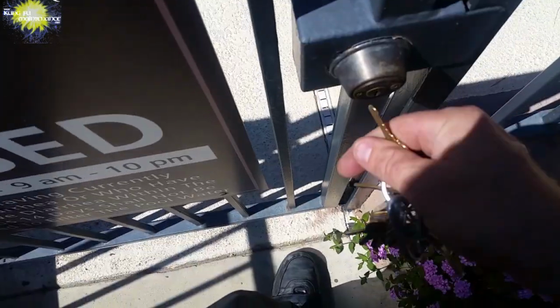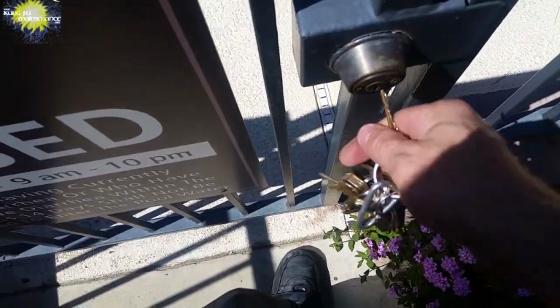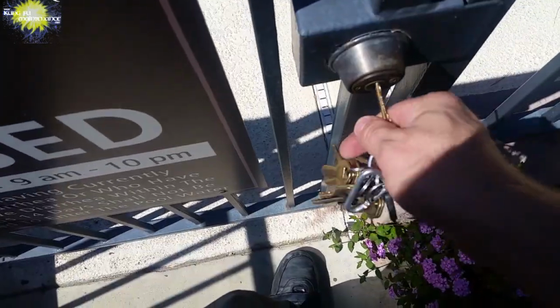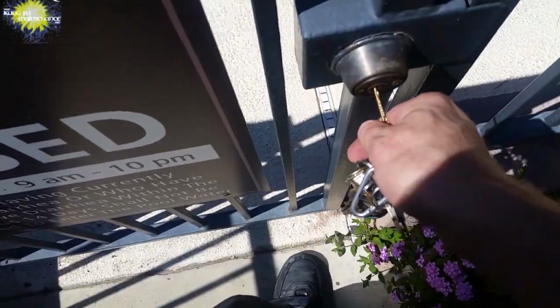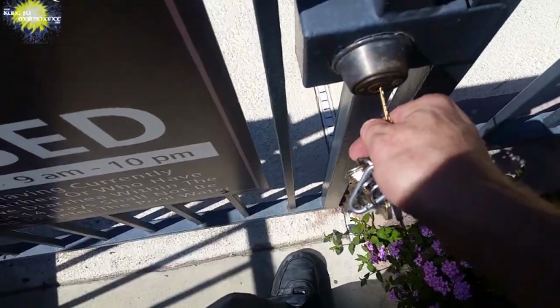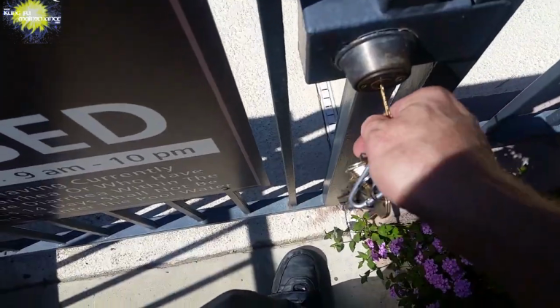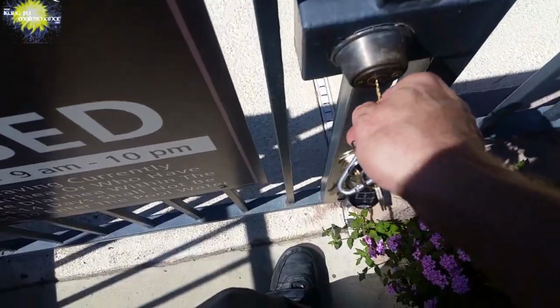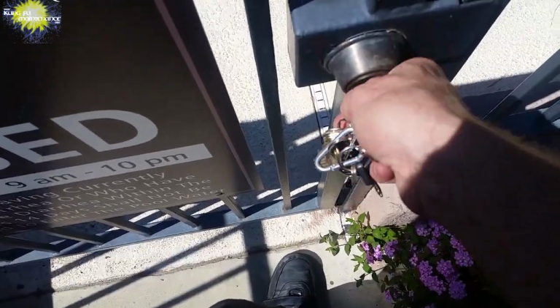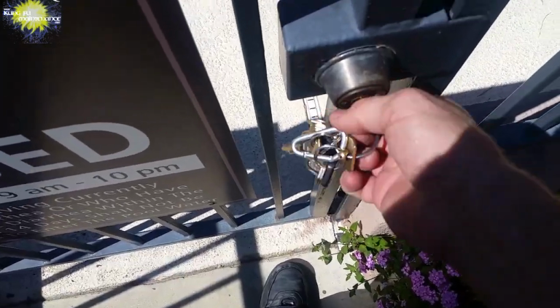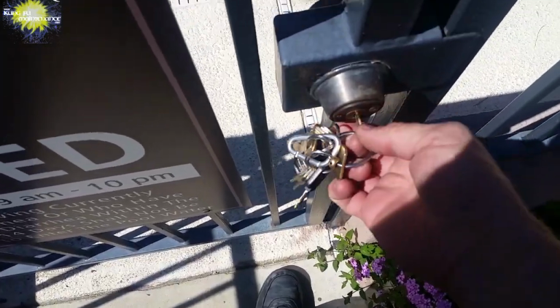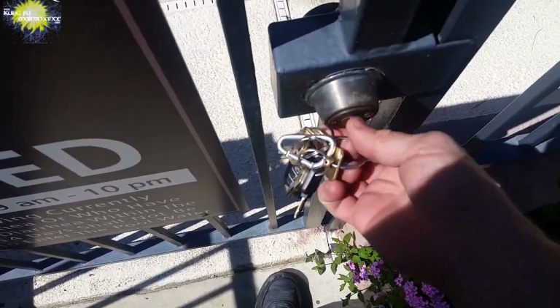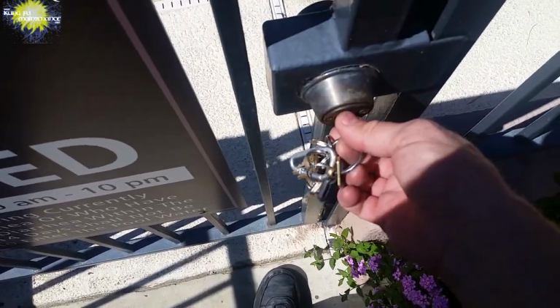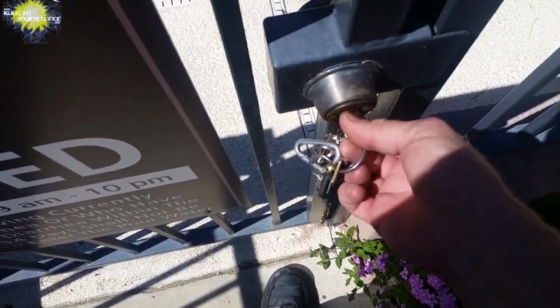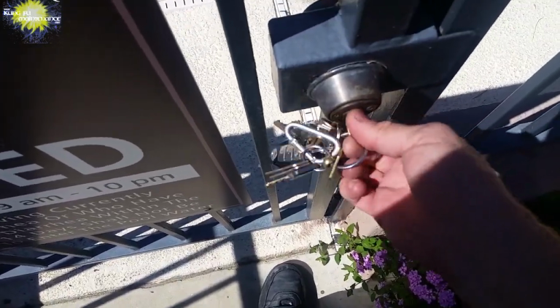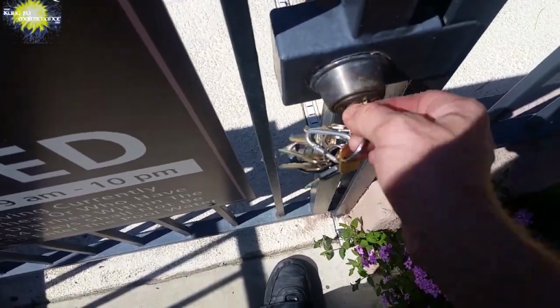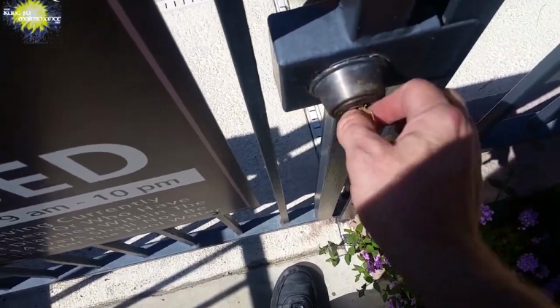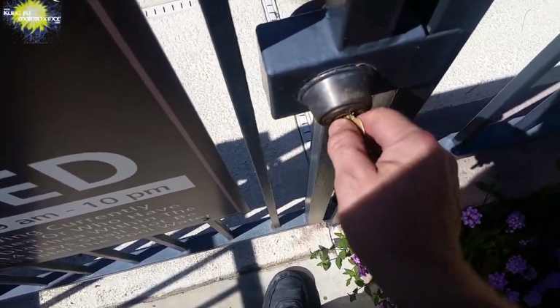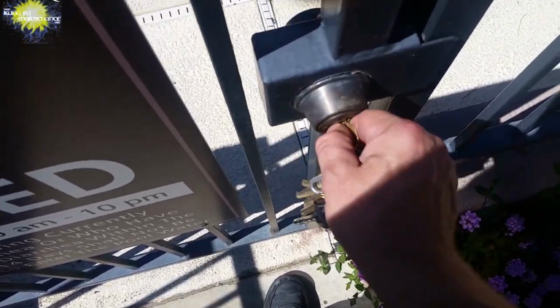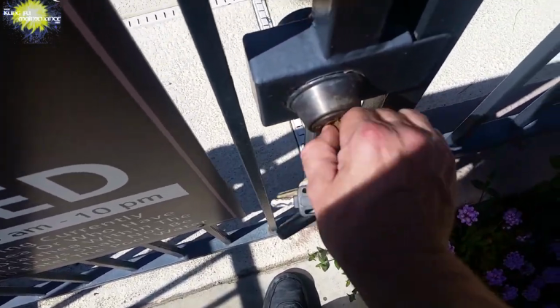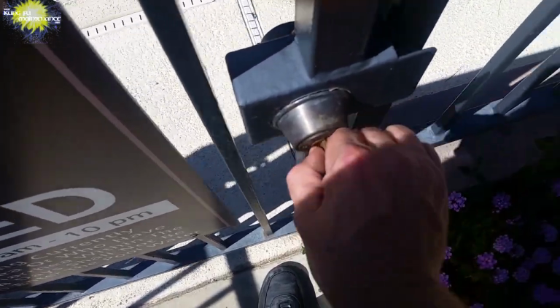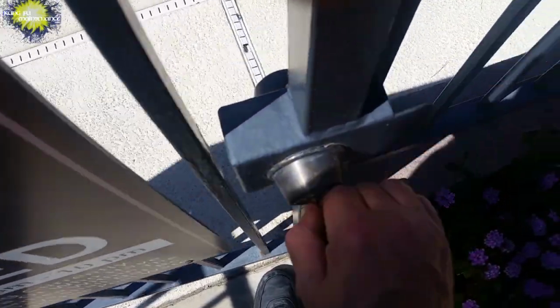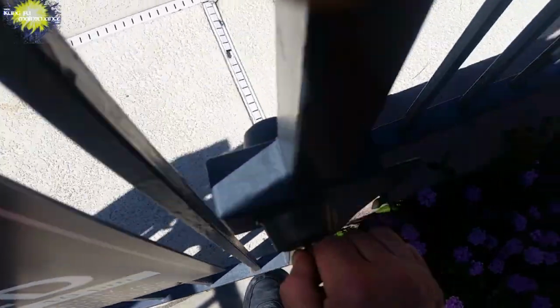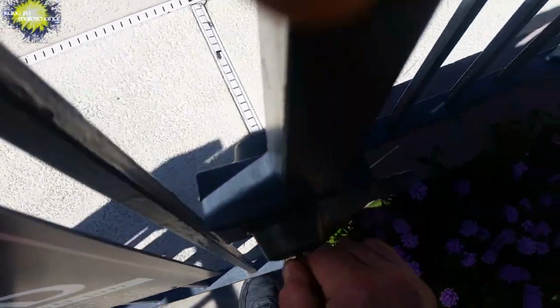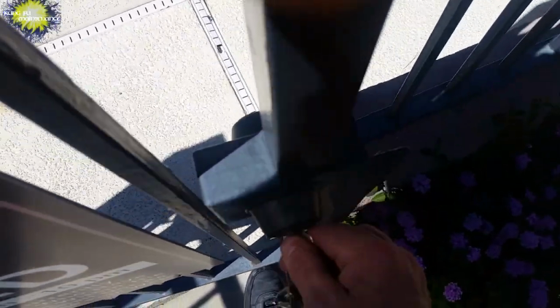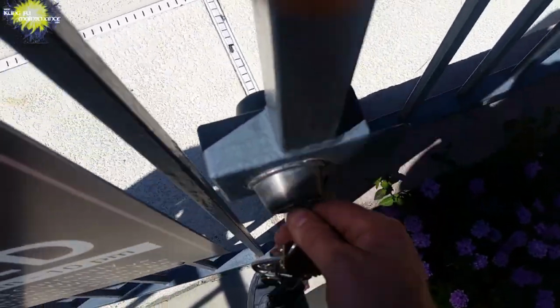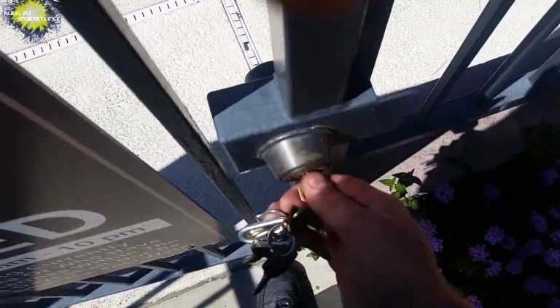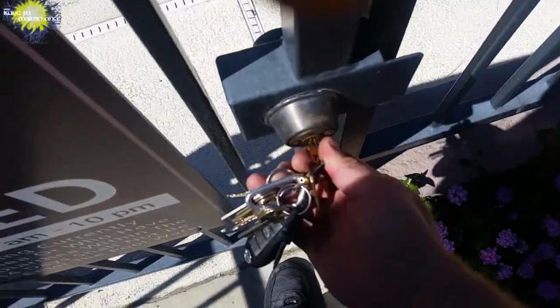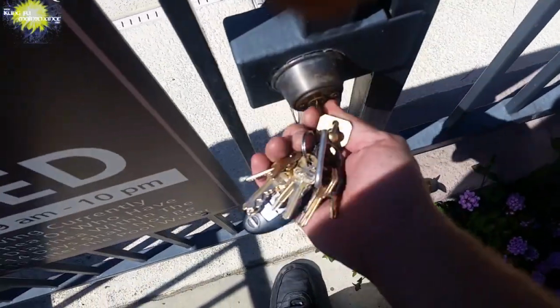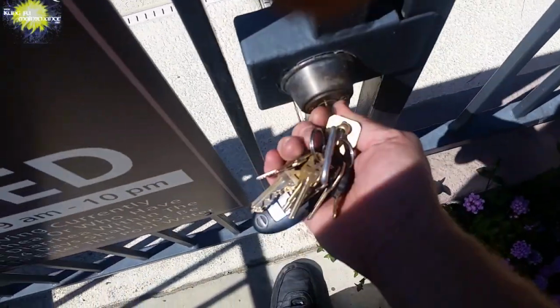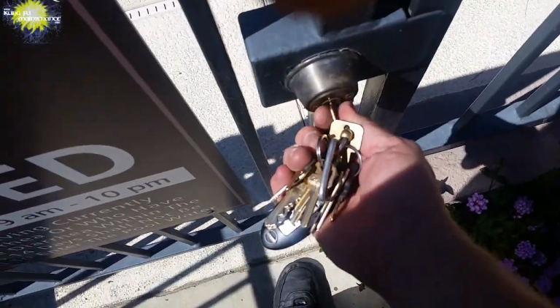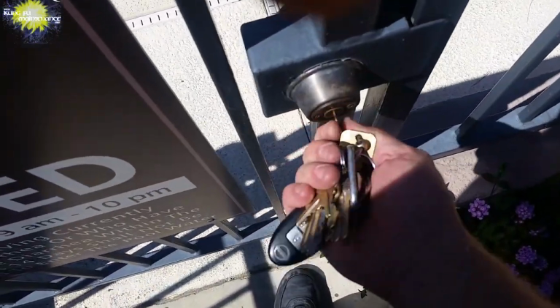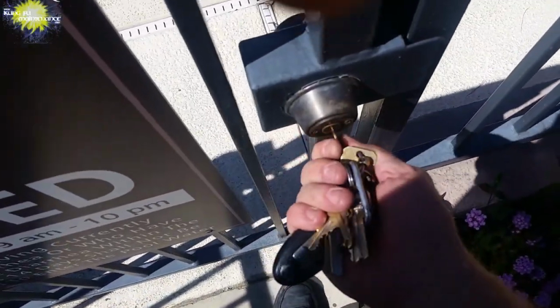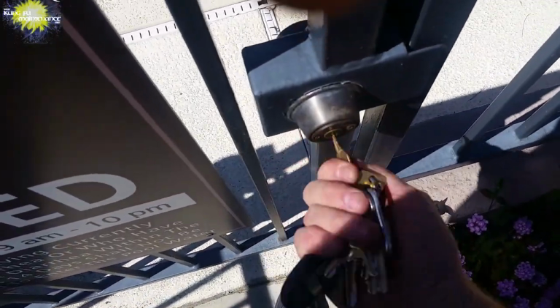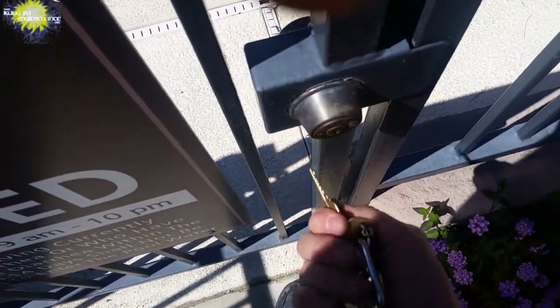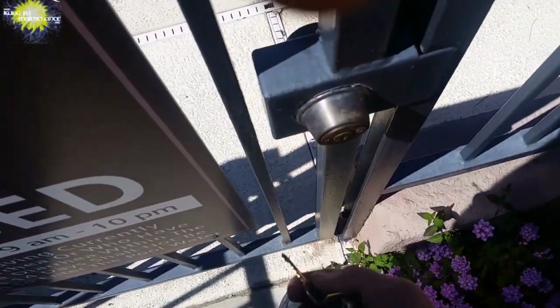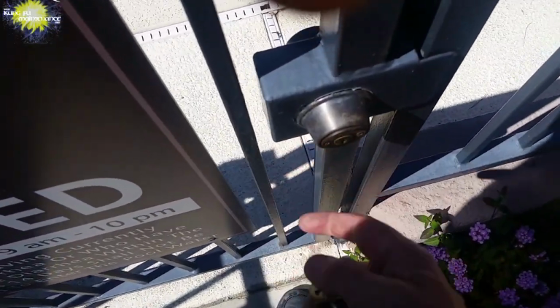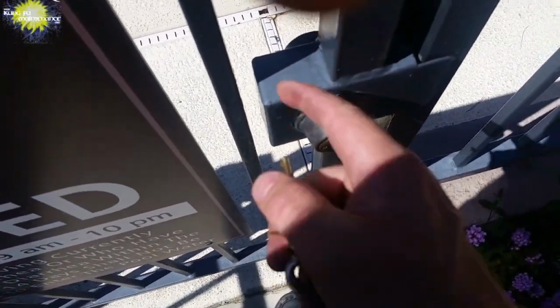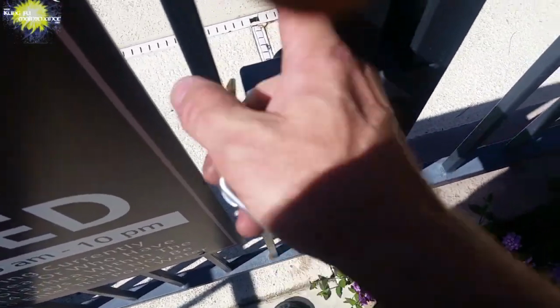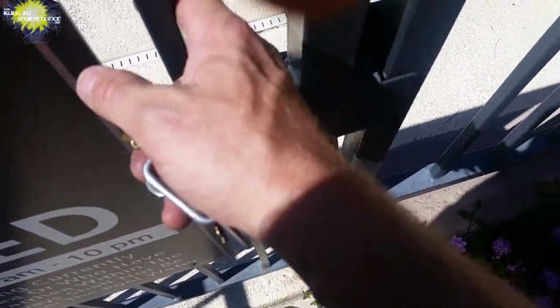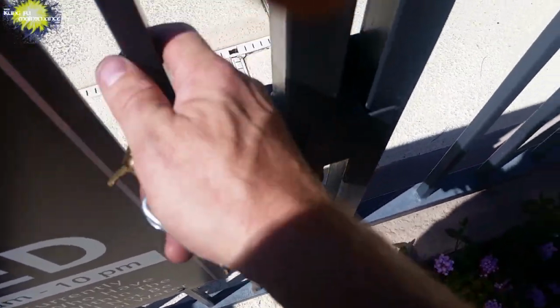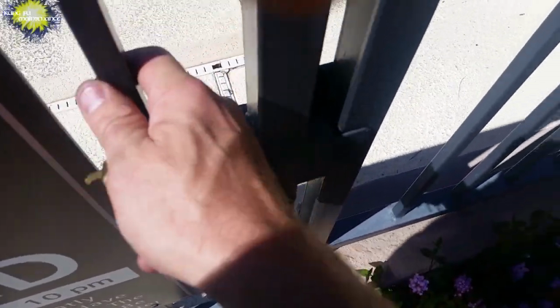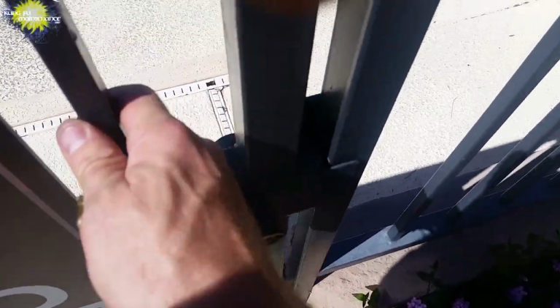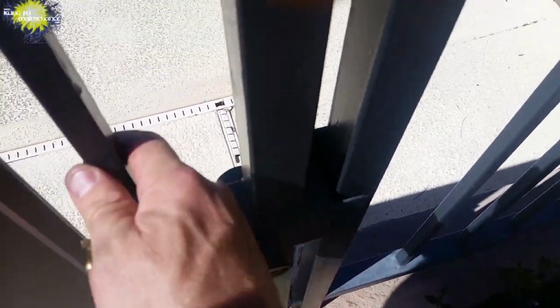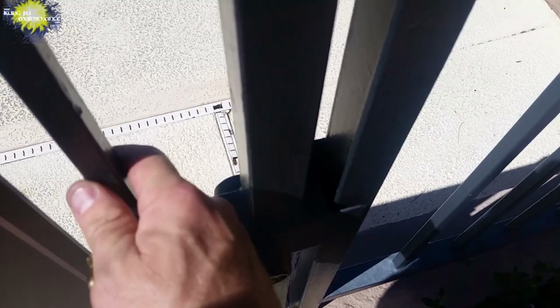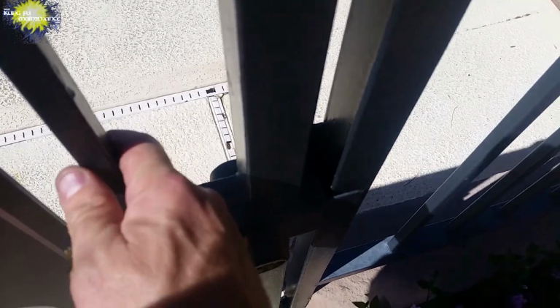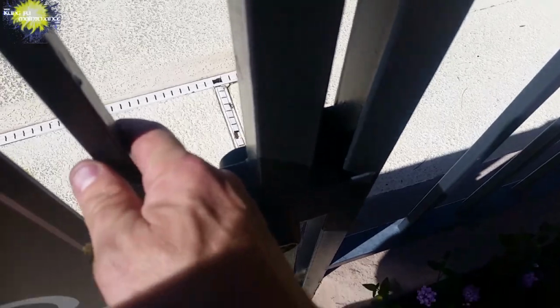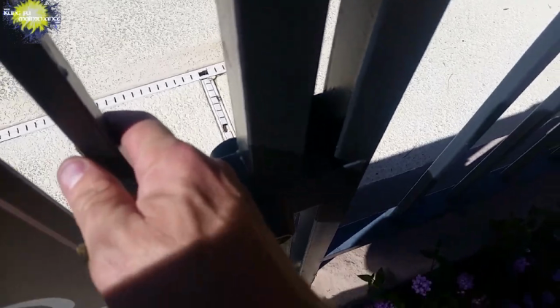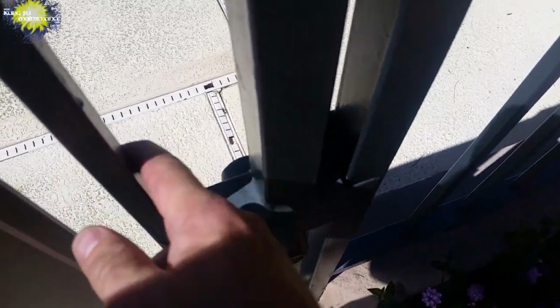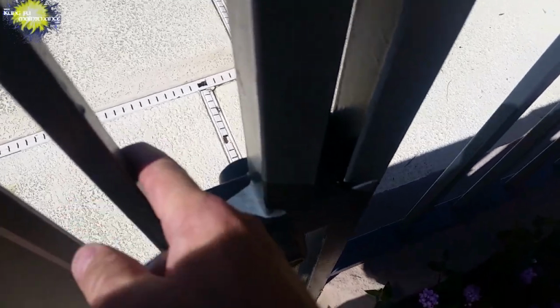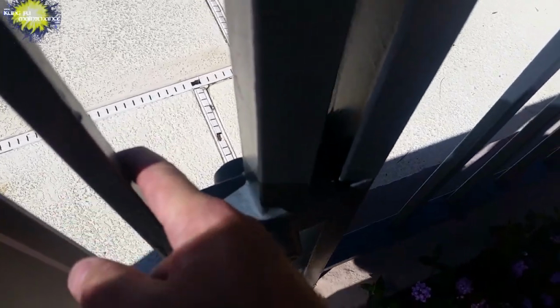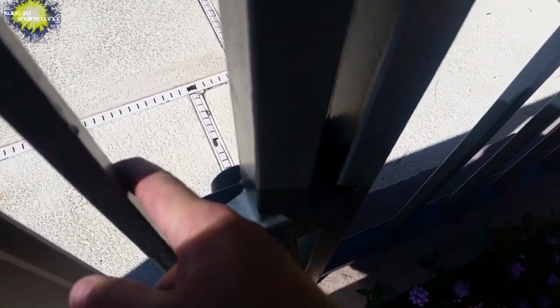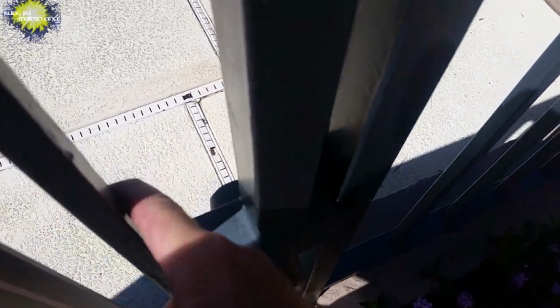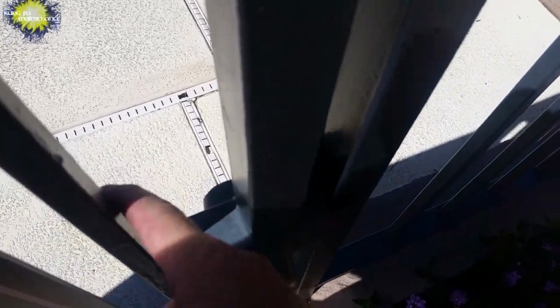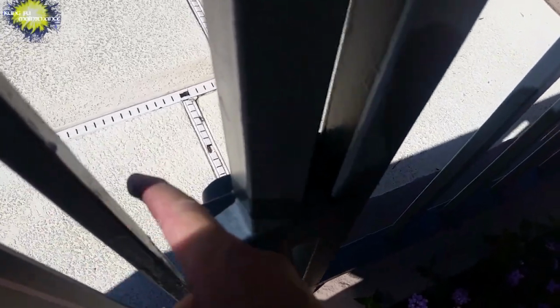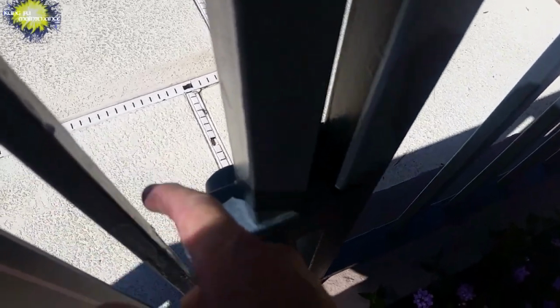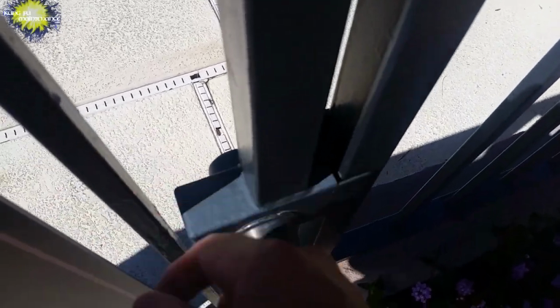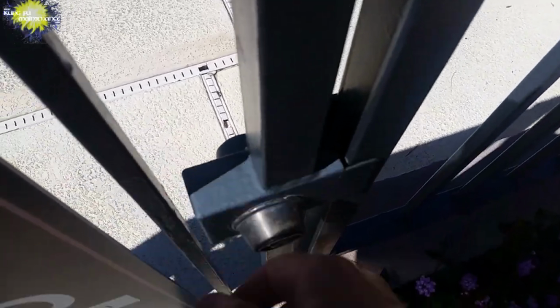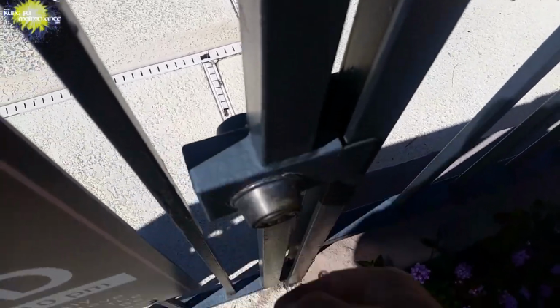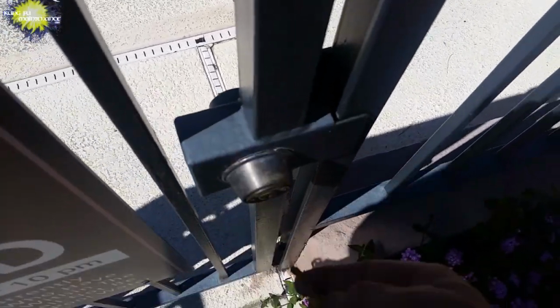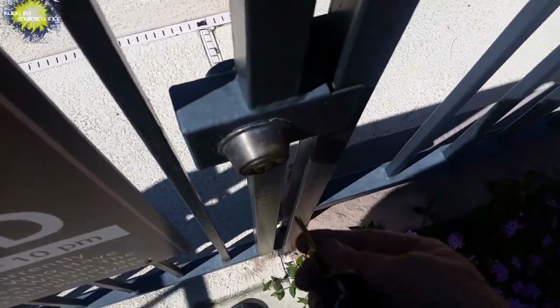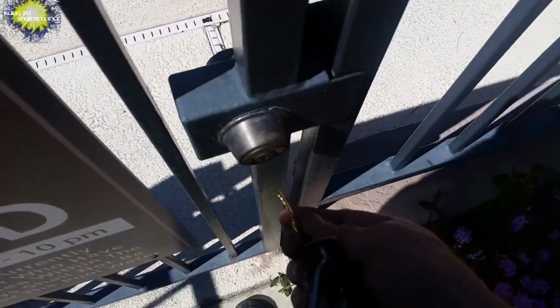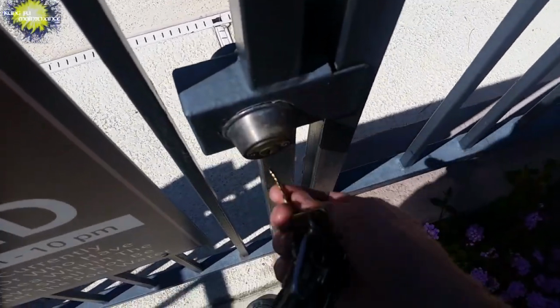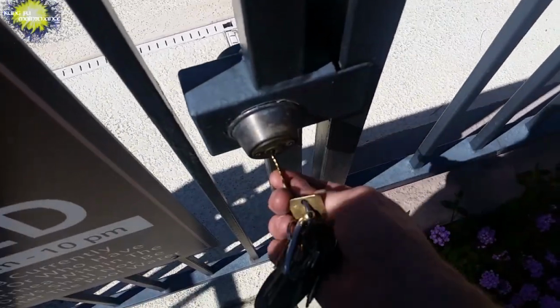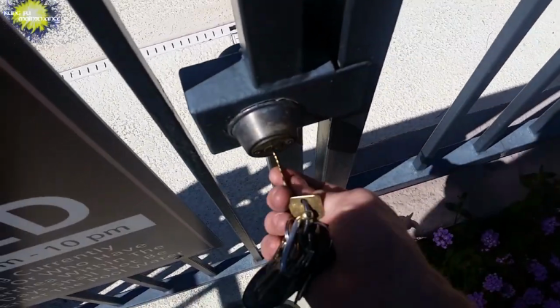And that way it changed the pivot of the top of the gate so that it would latch. Now it's closing like it should, latching like it should, unlocking like it should. Everything's back to normal.